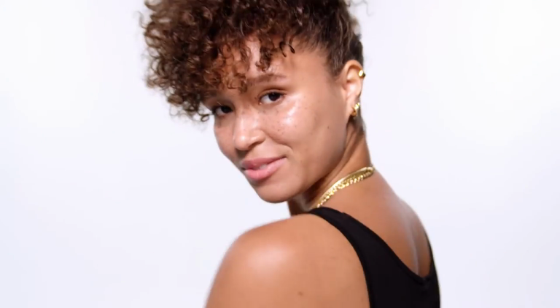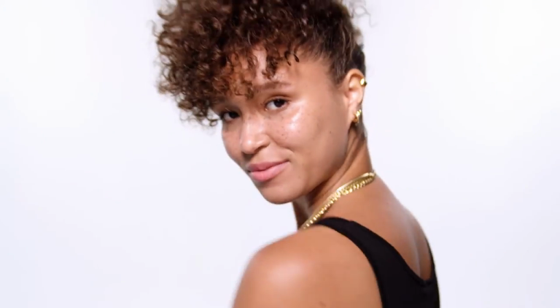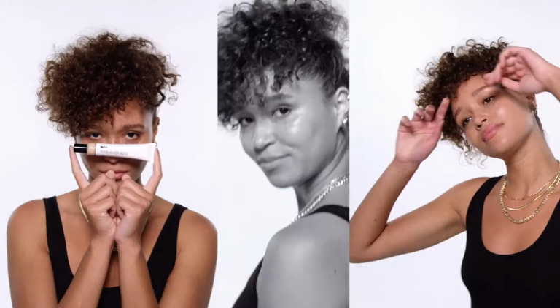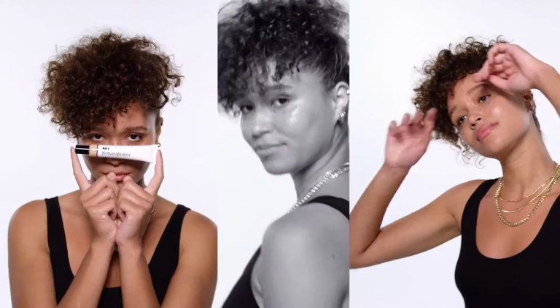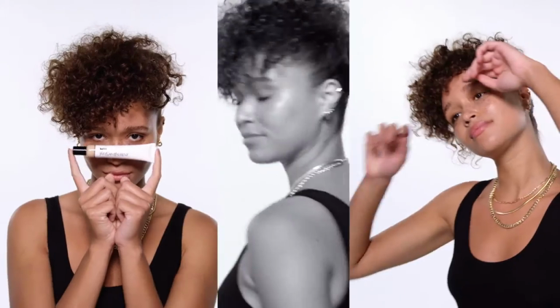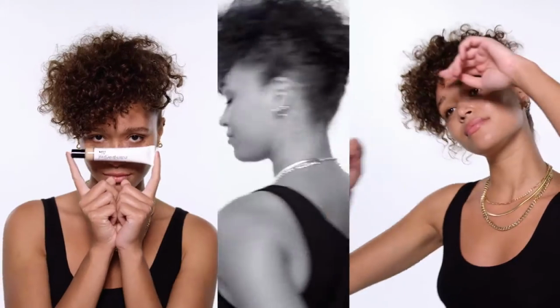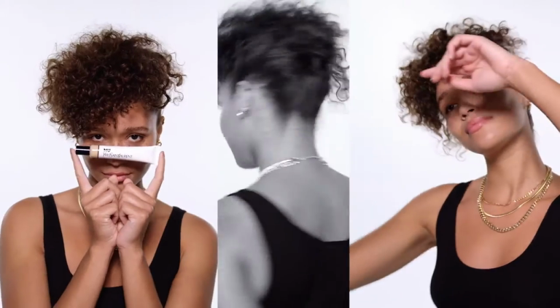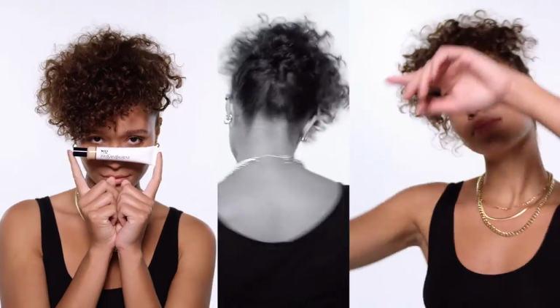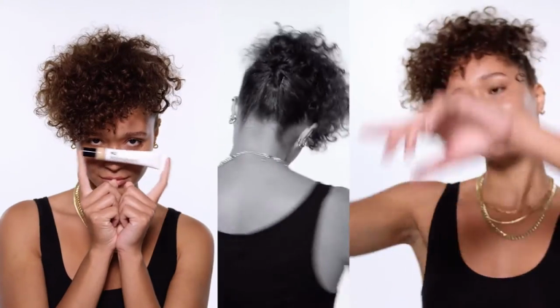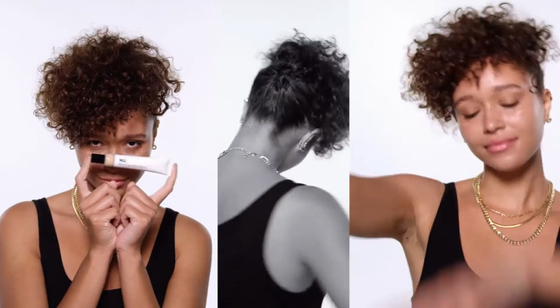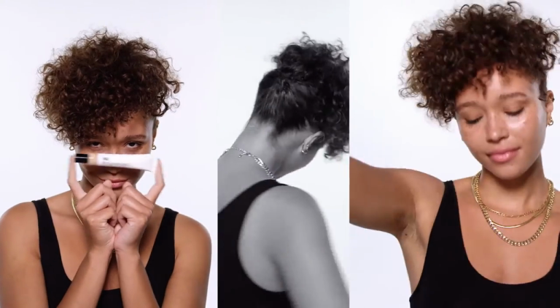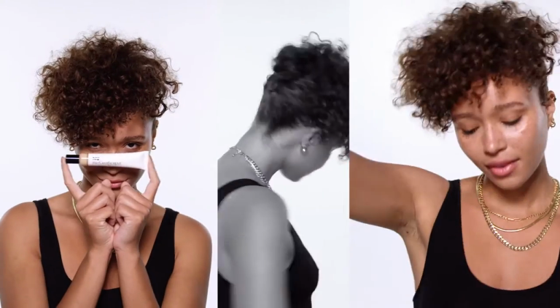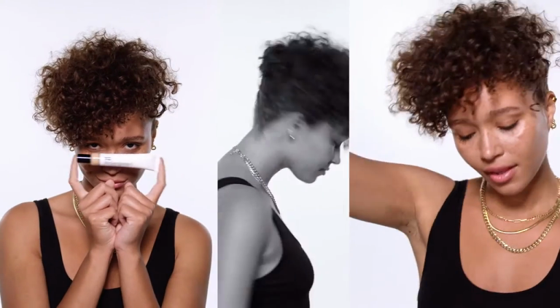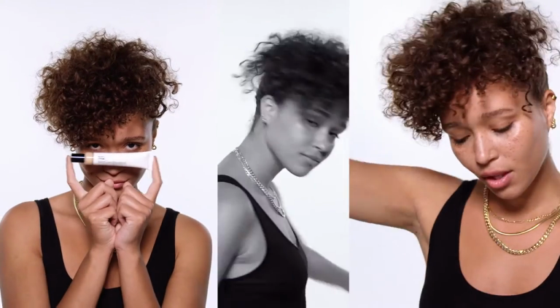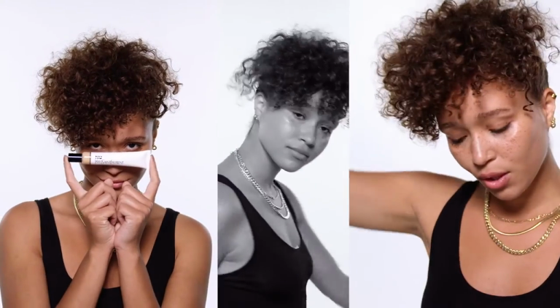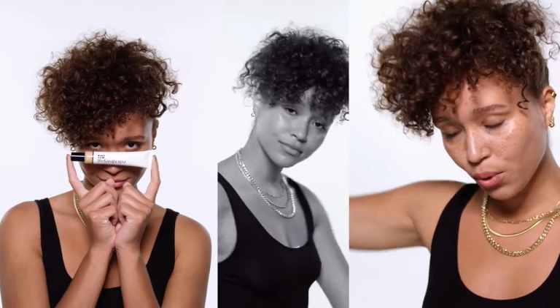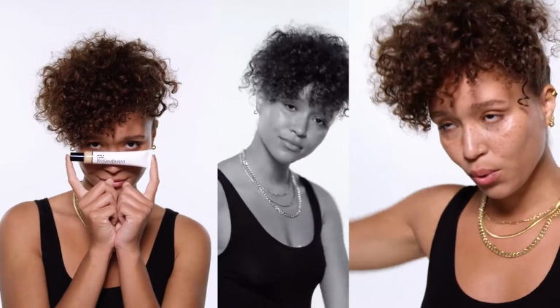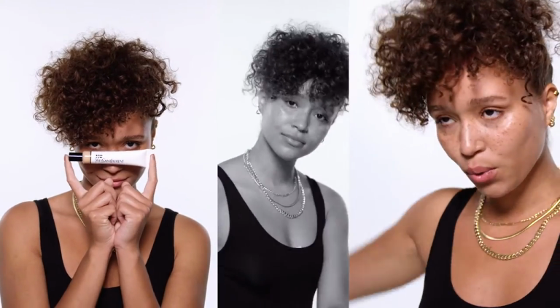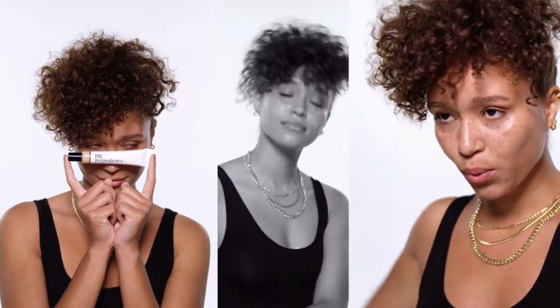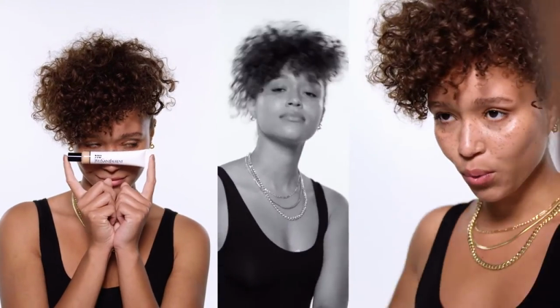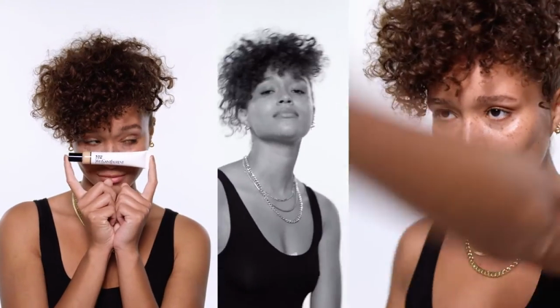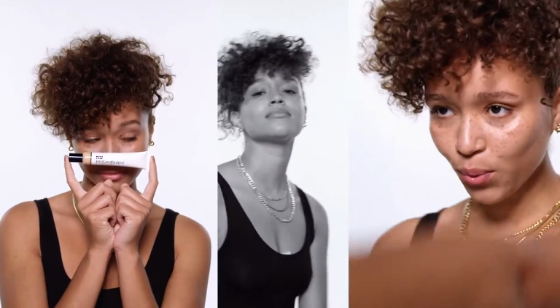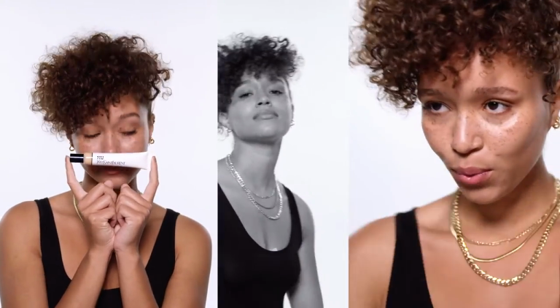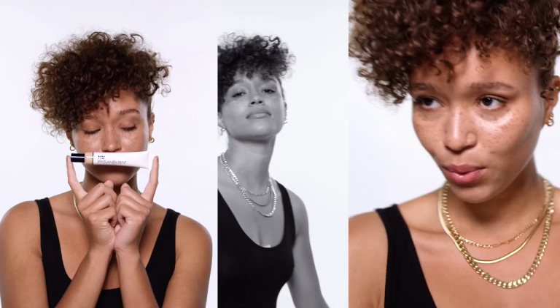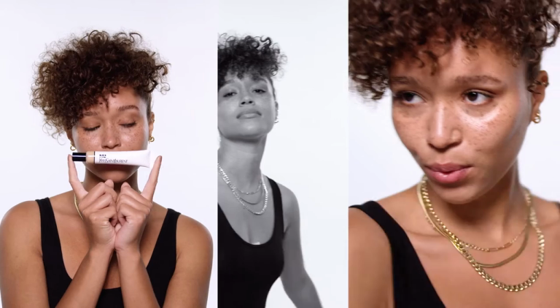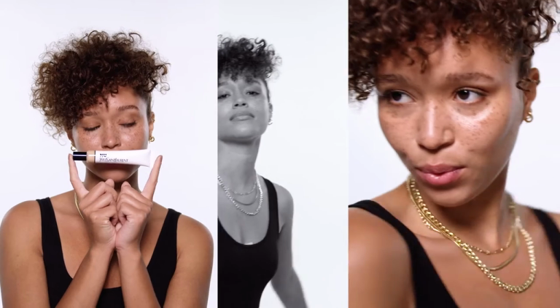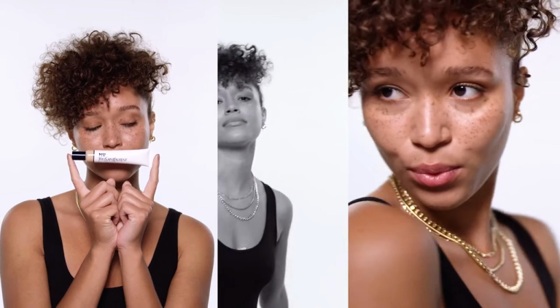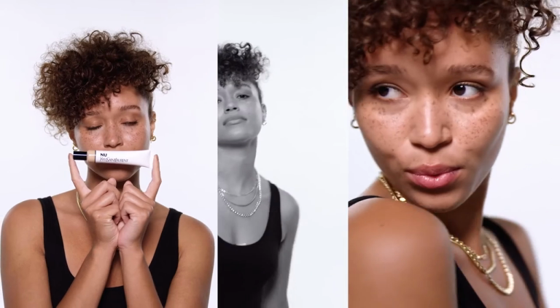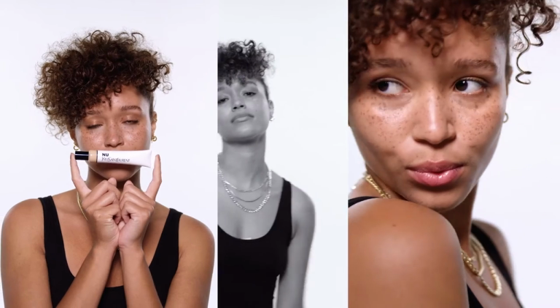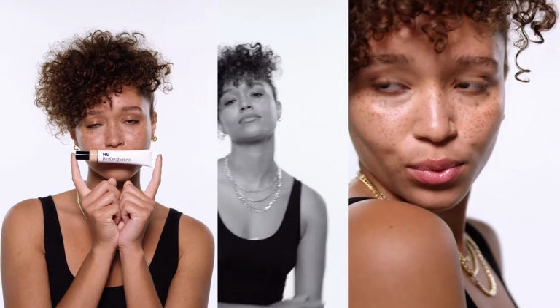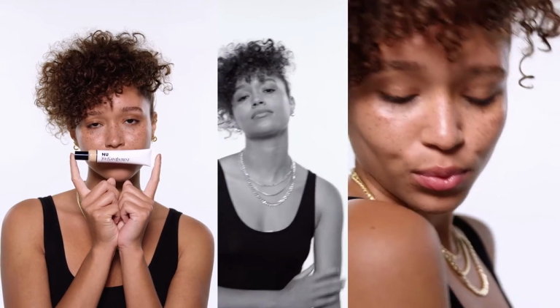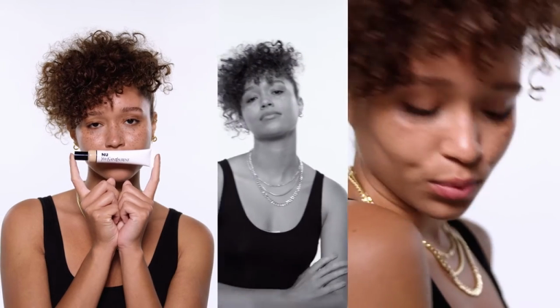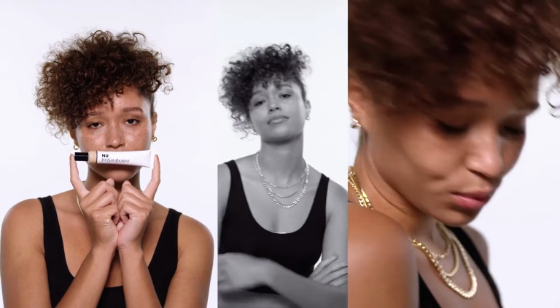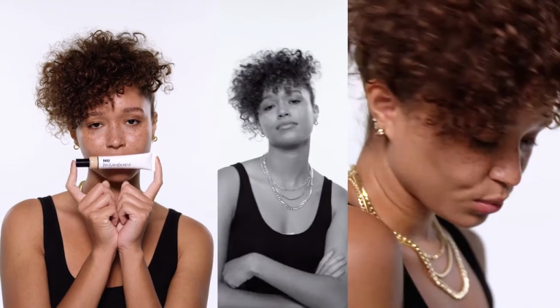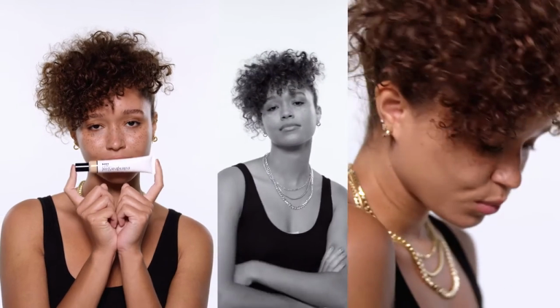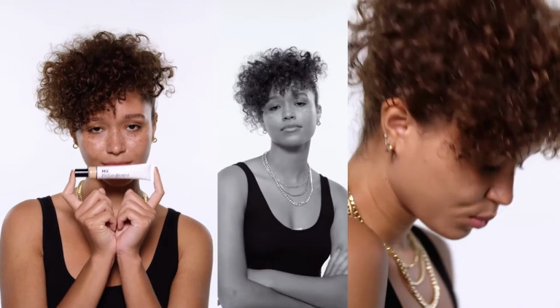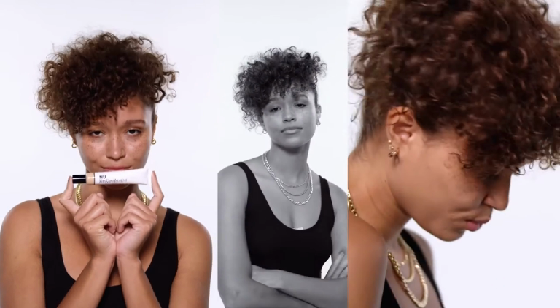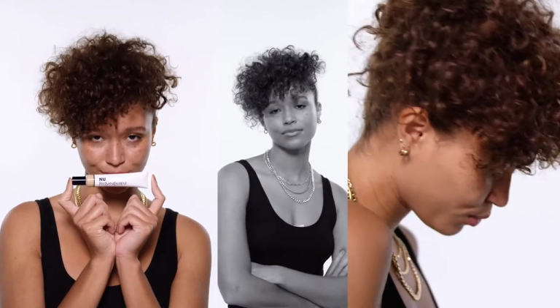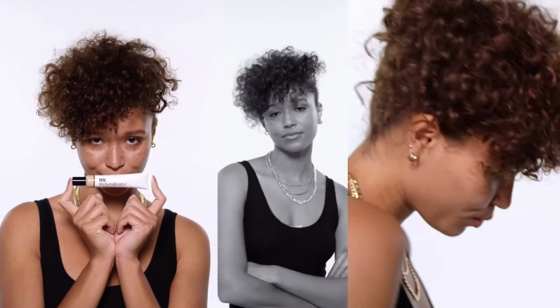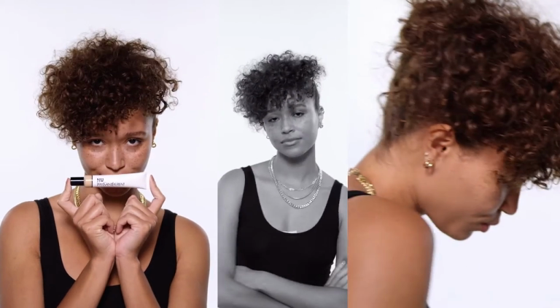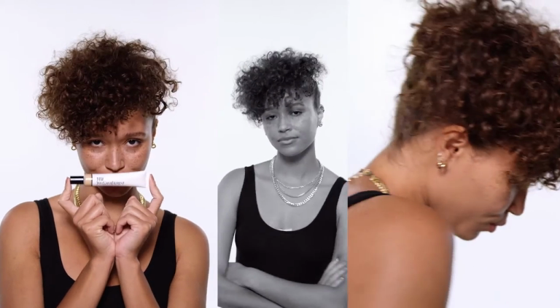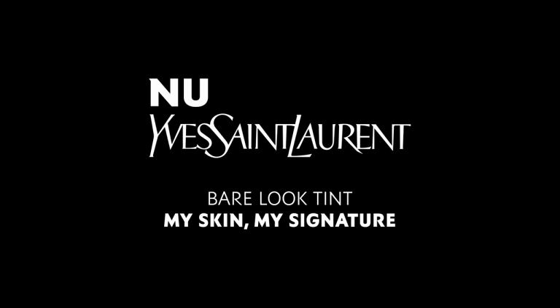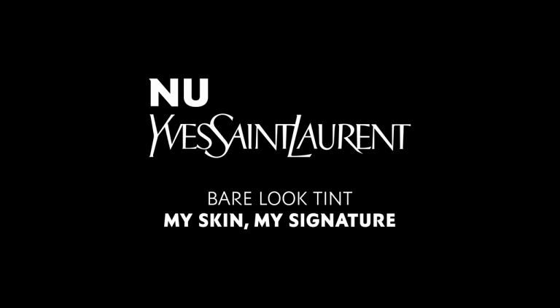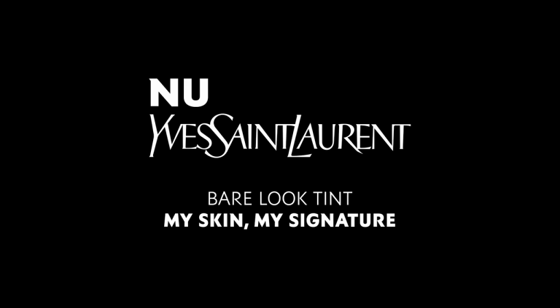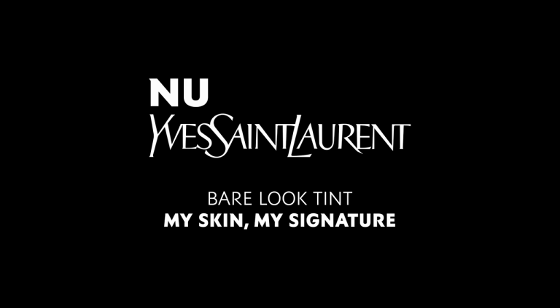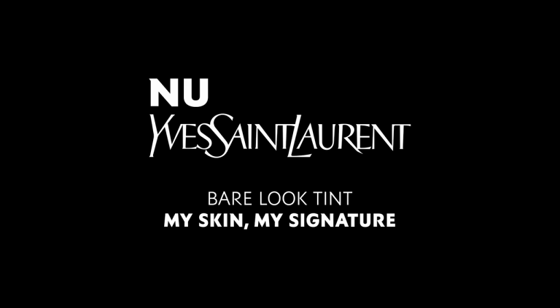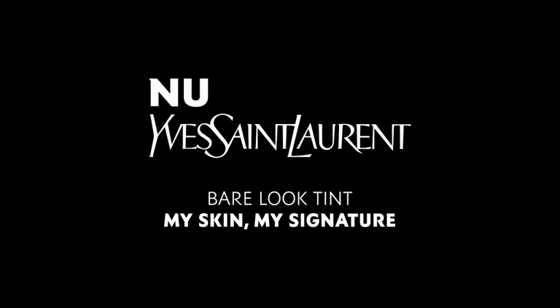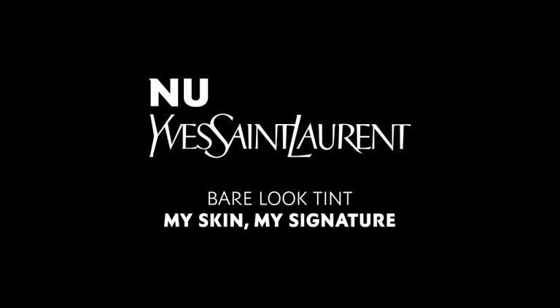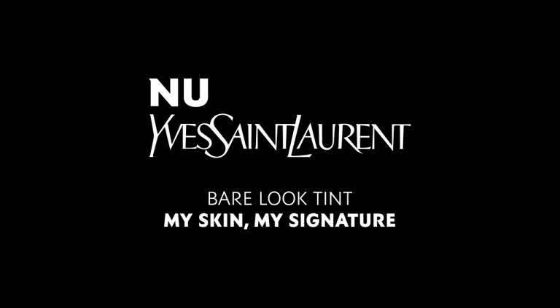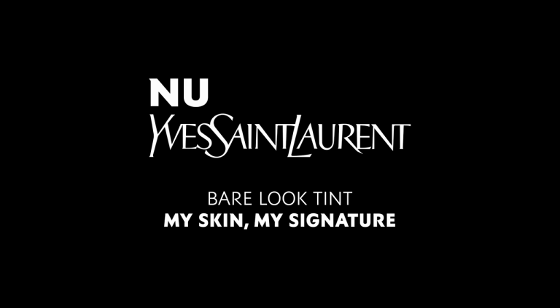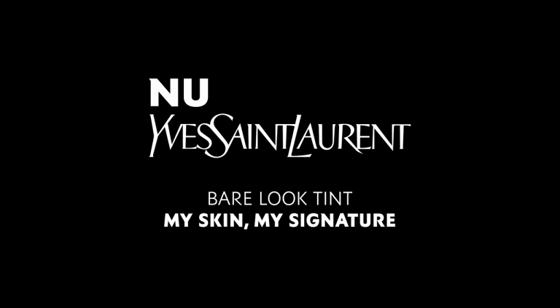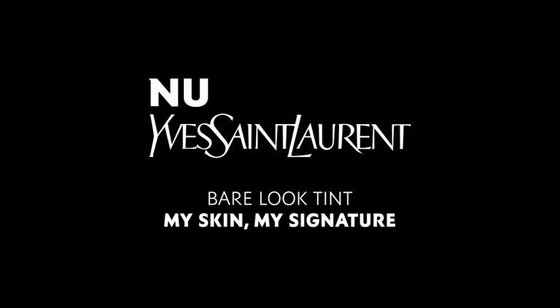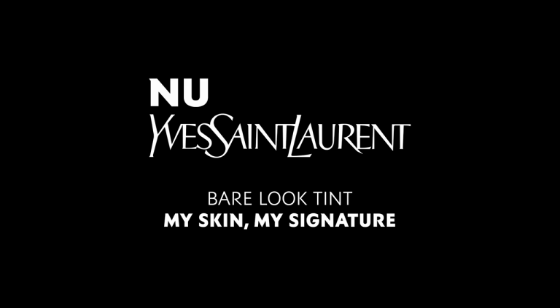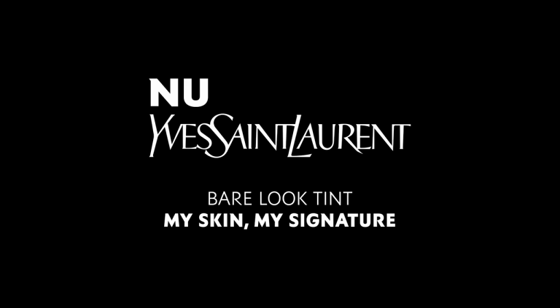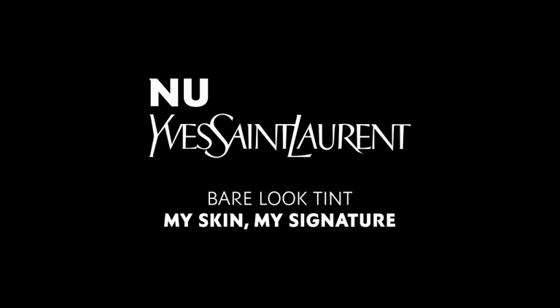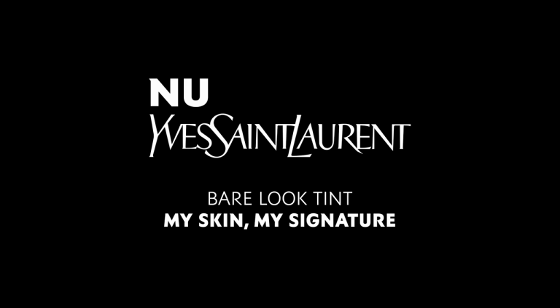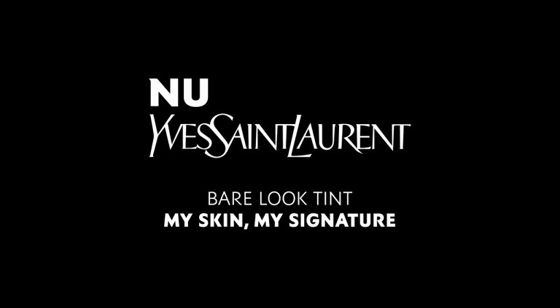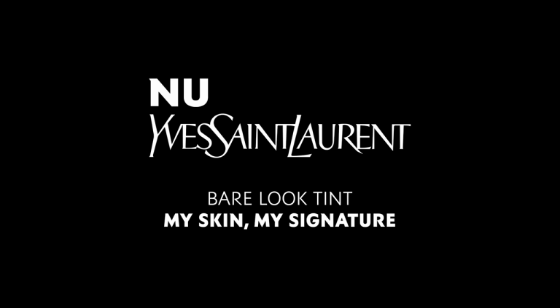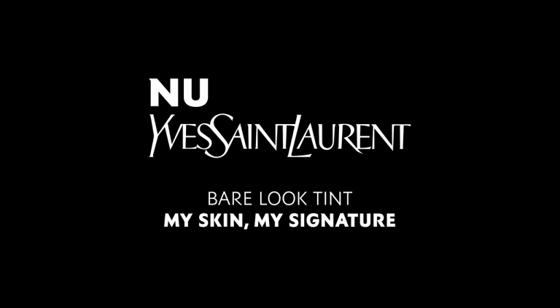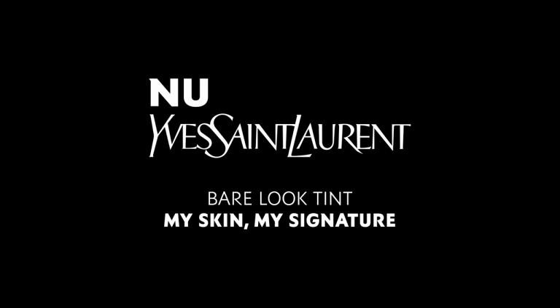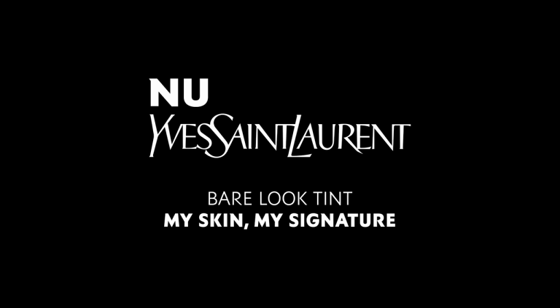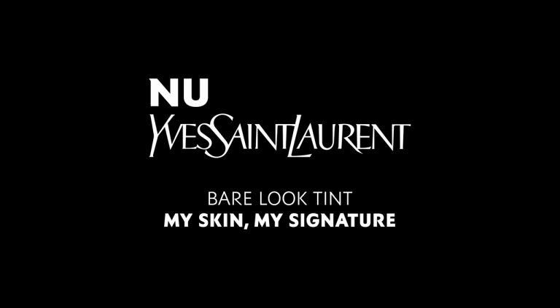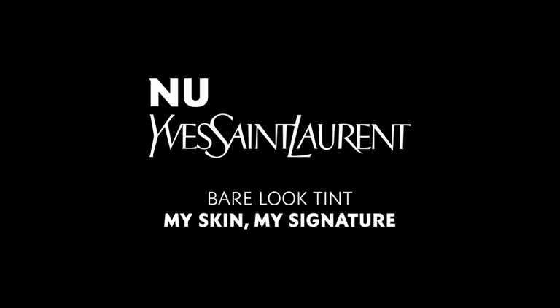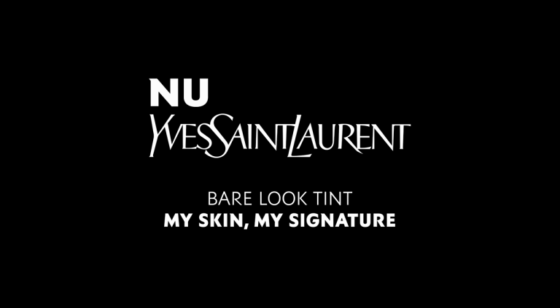My can't leave home without it makeup bag essential. New Bare Look Tint — this is the night of love.